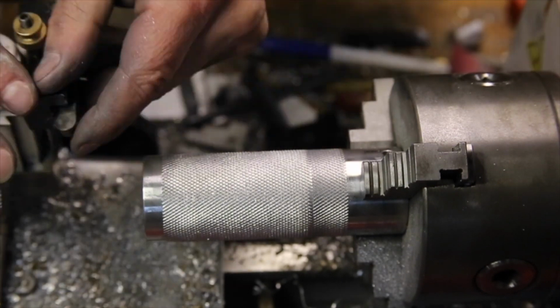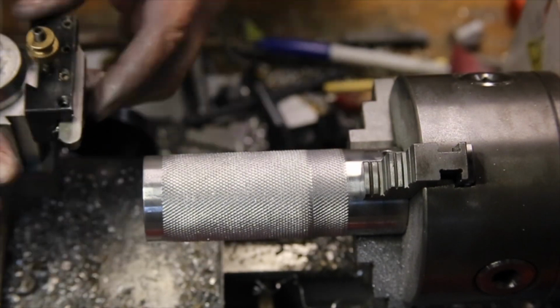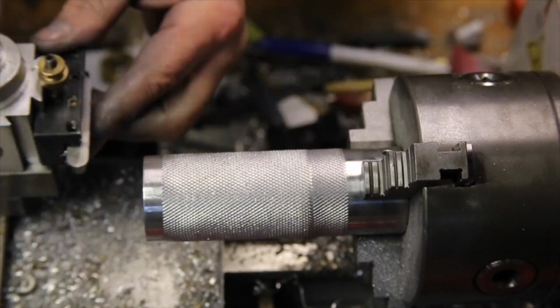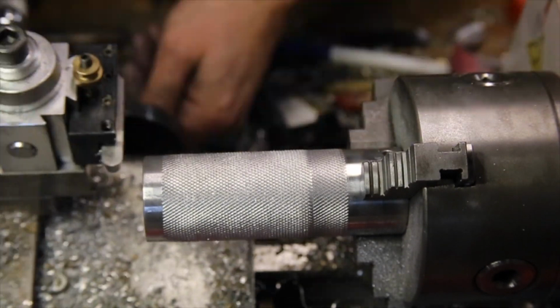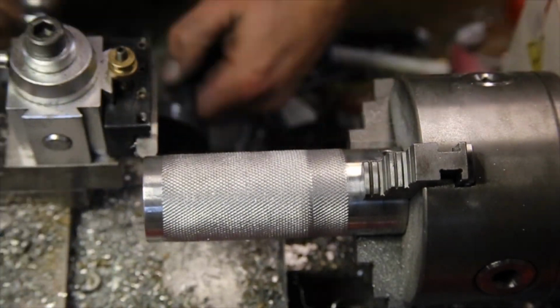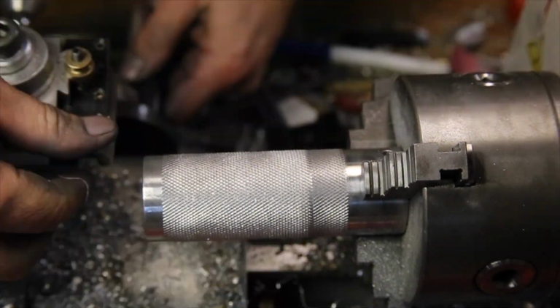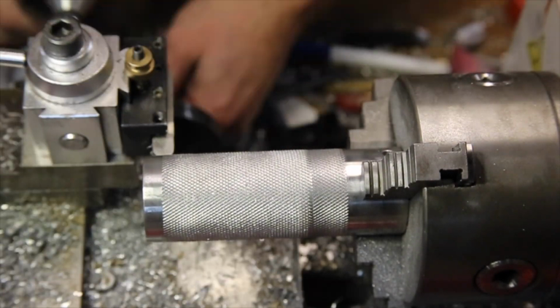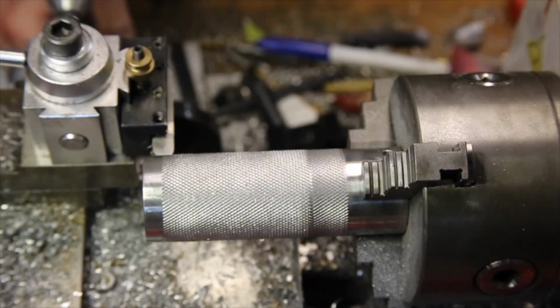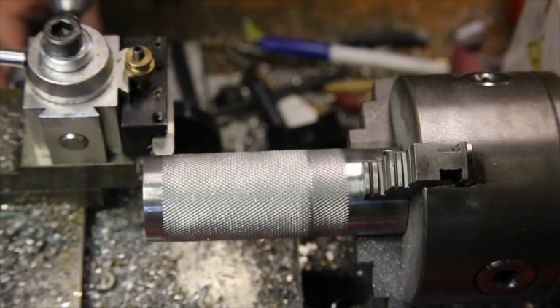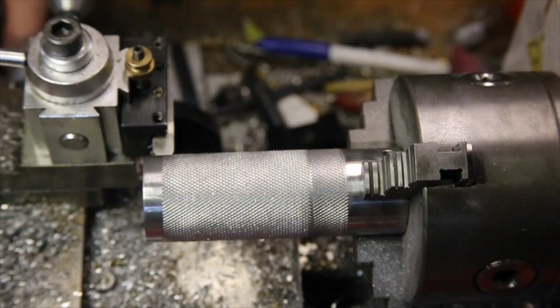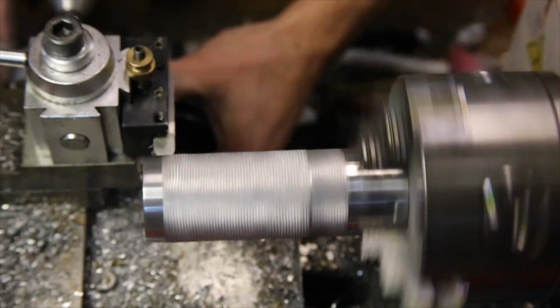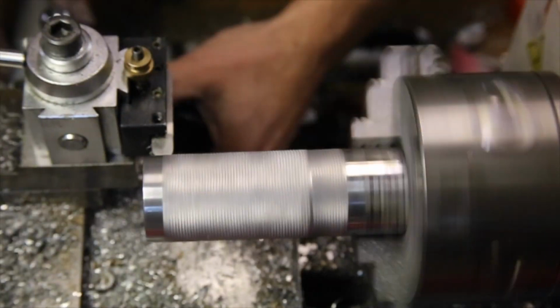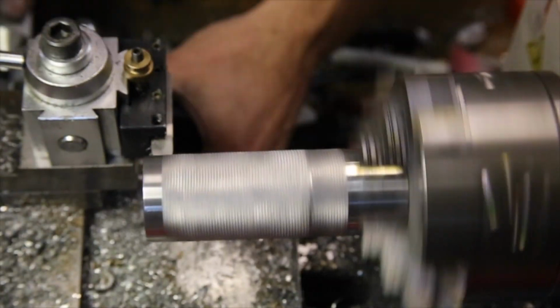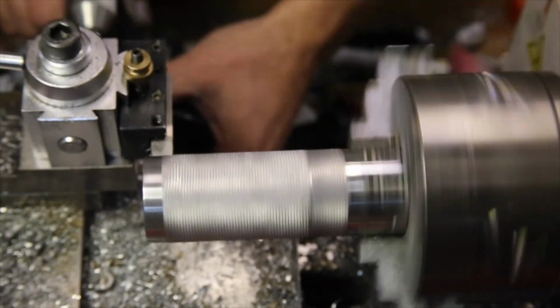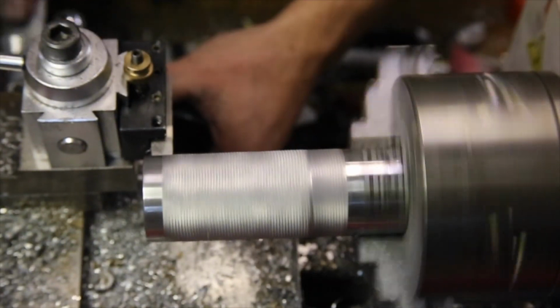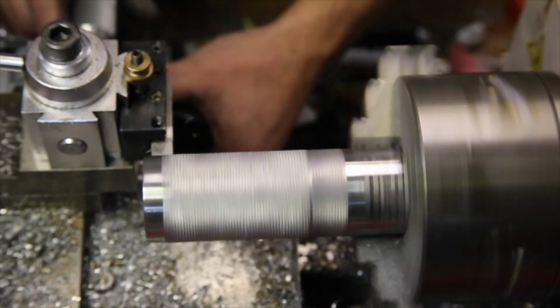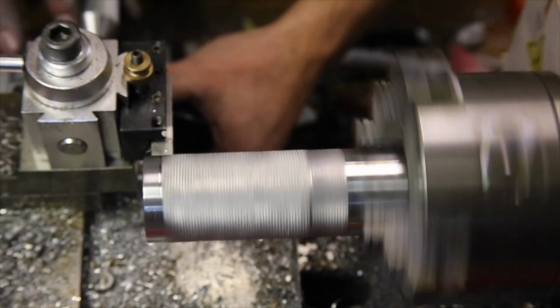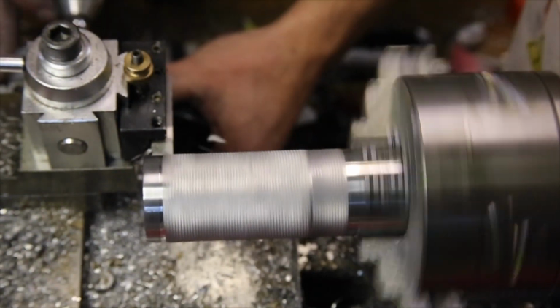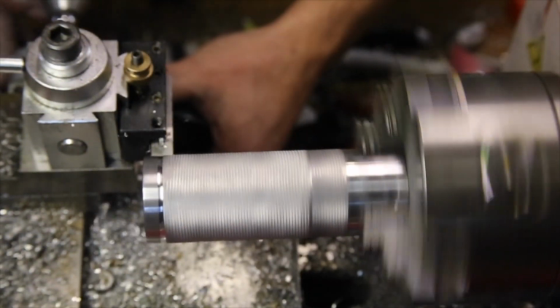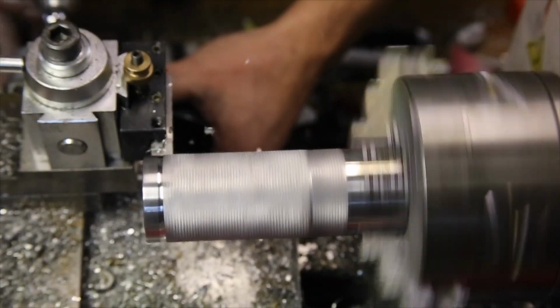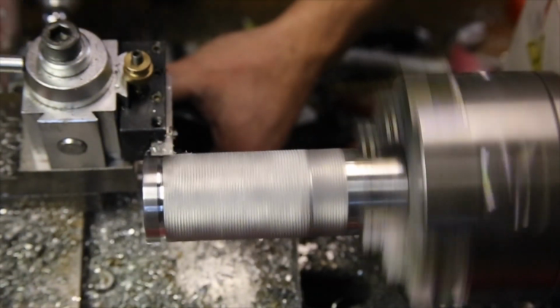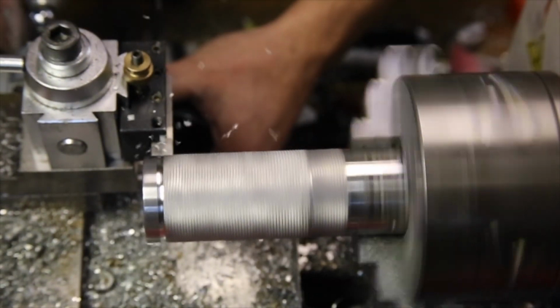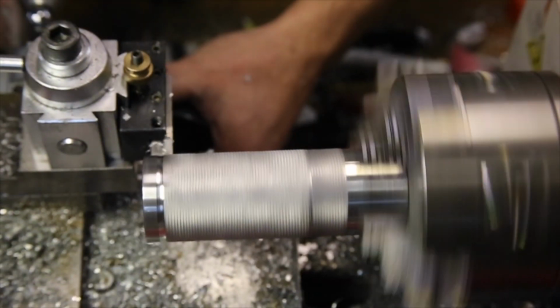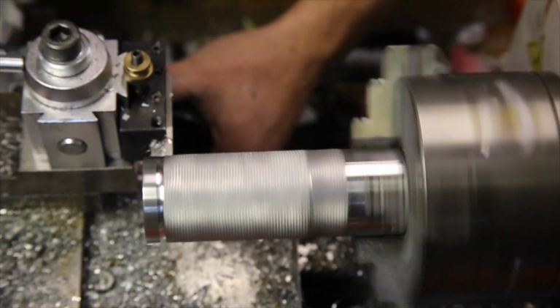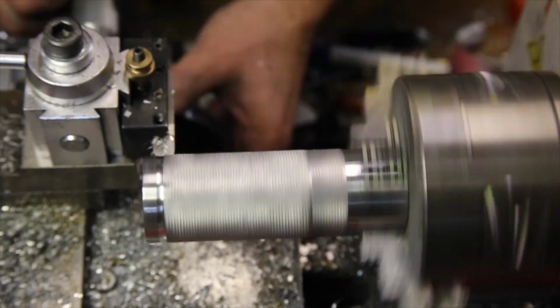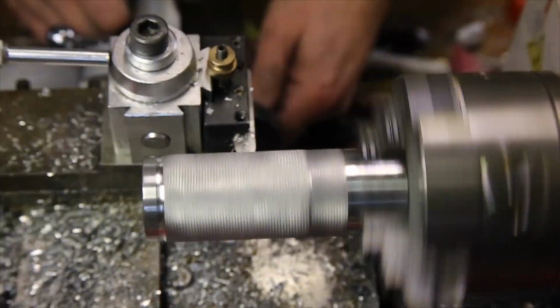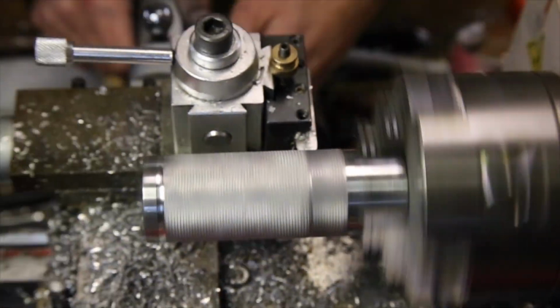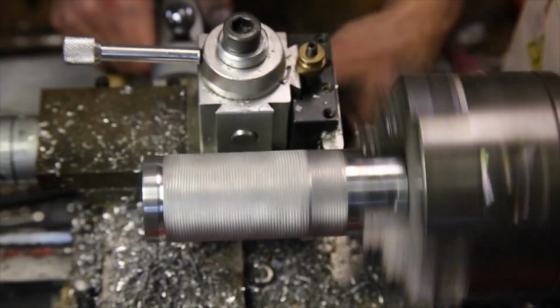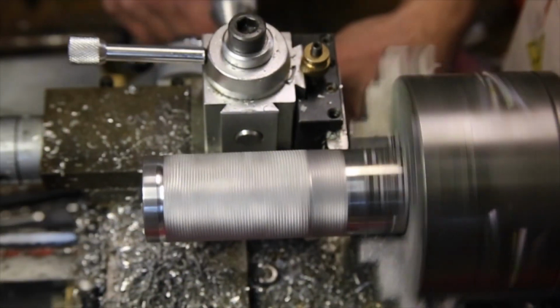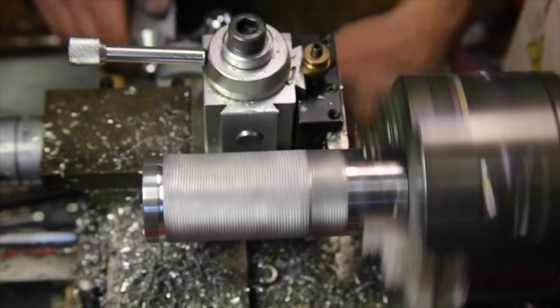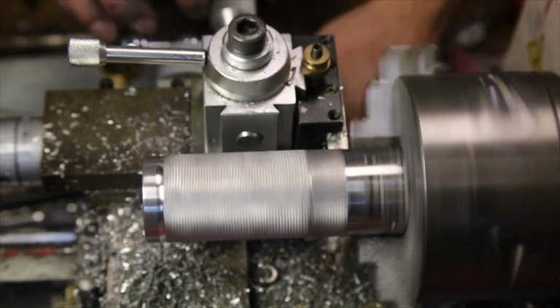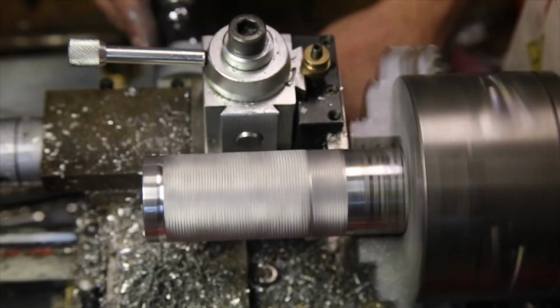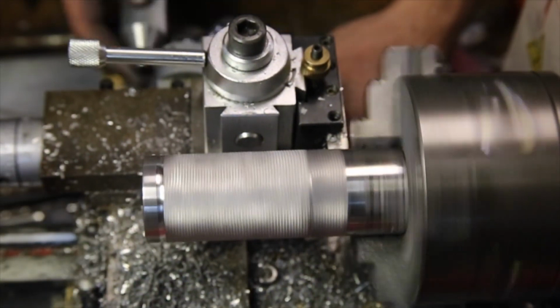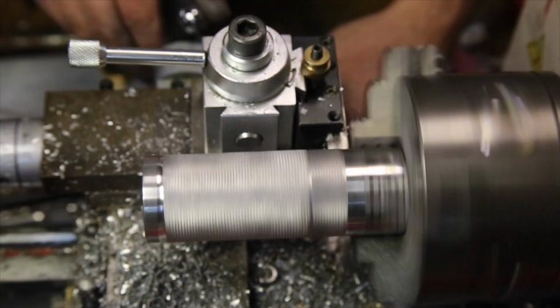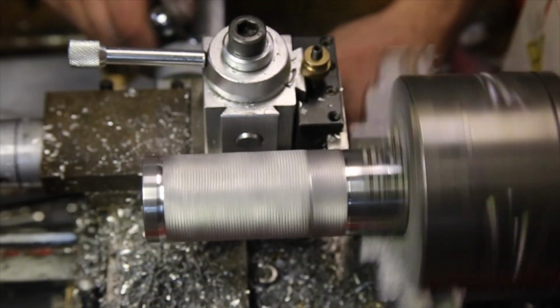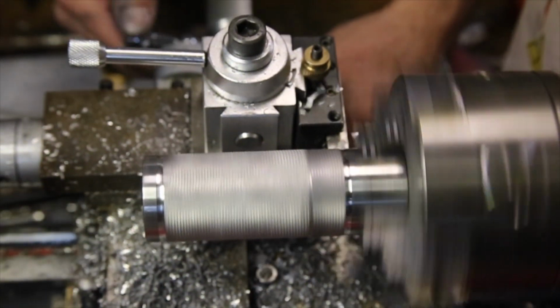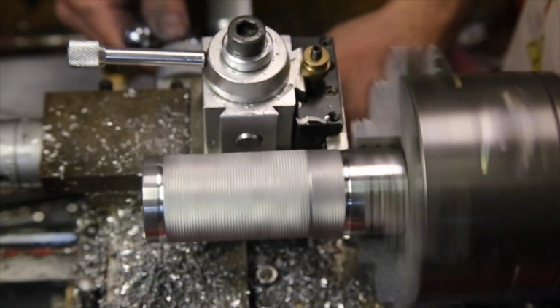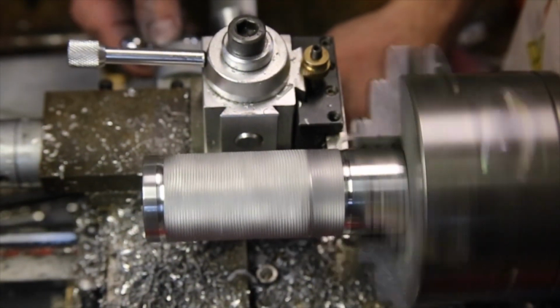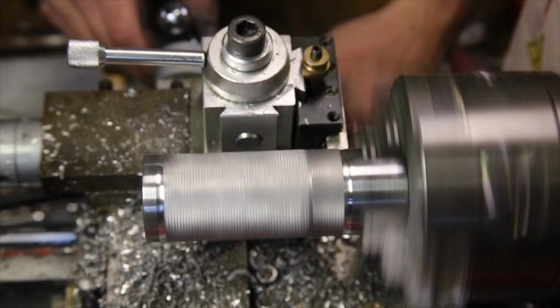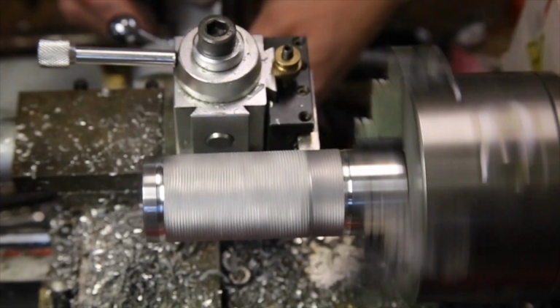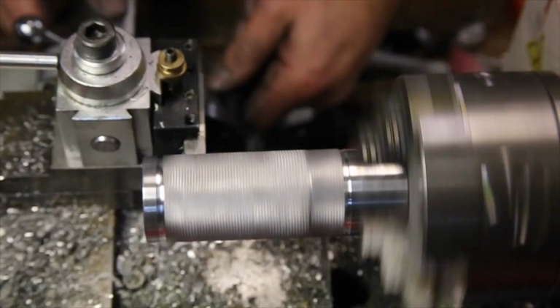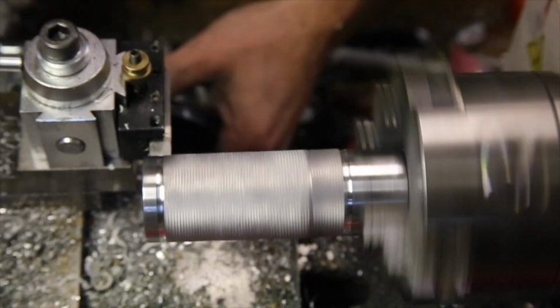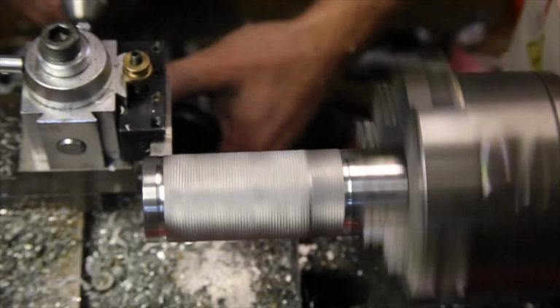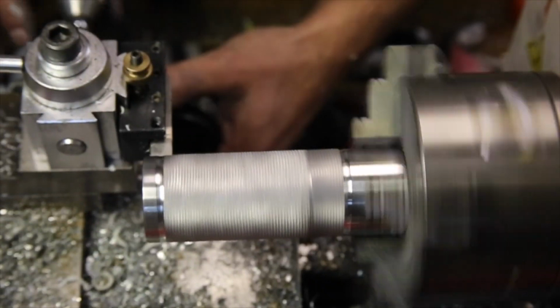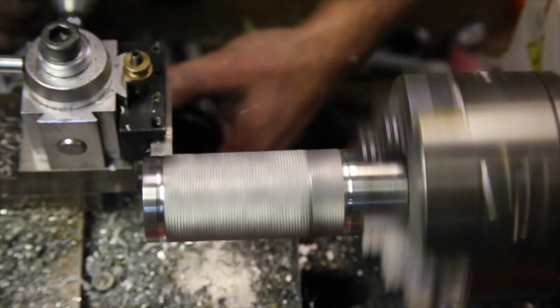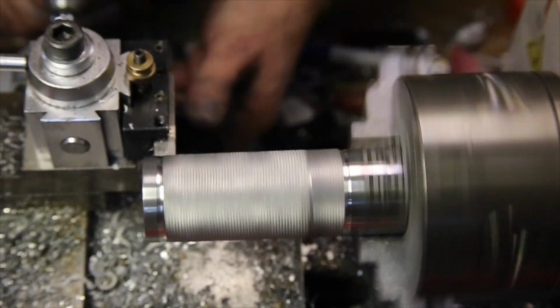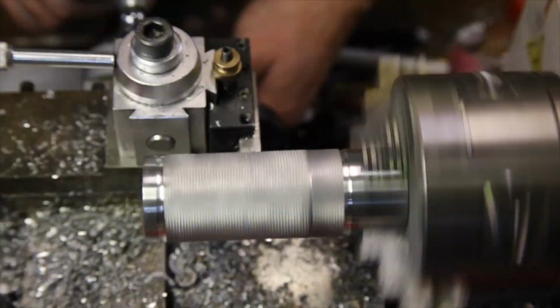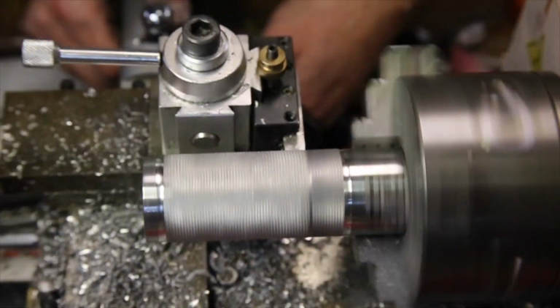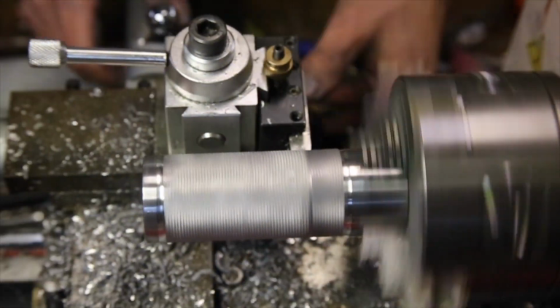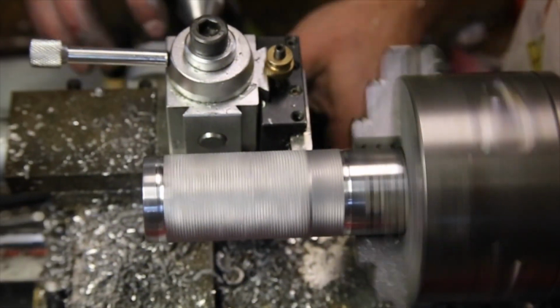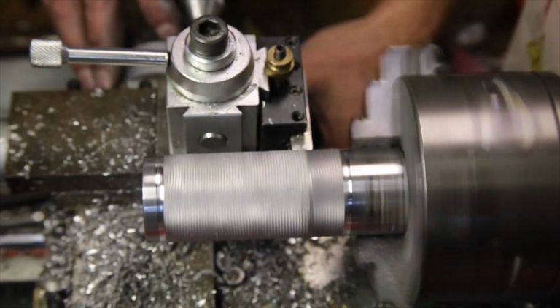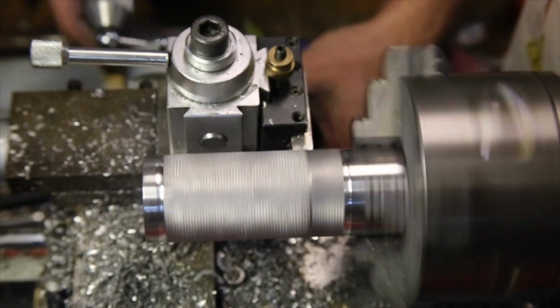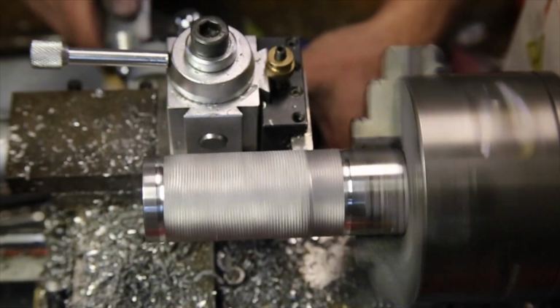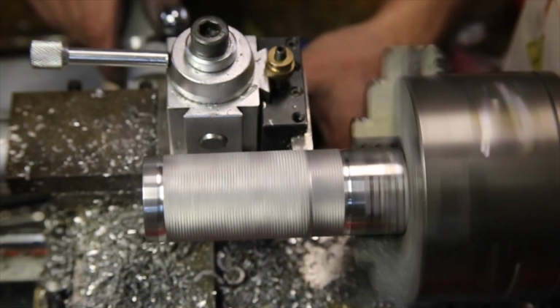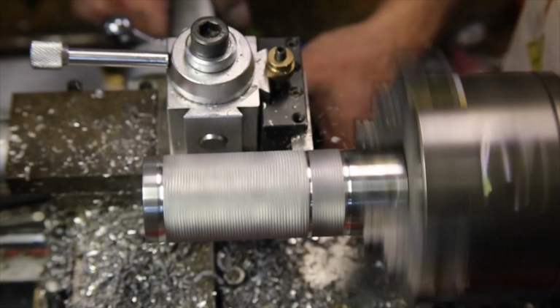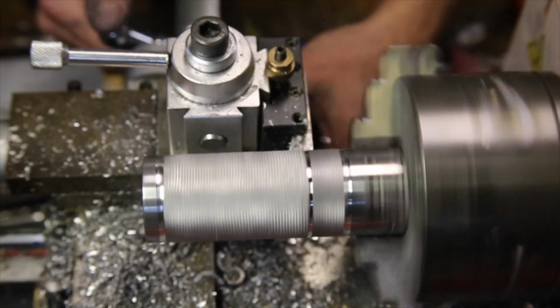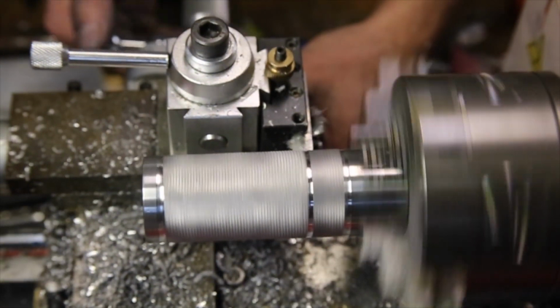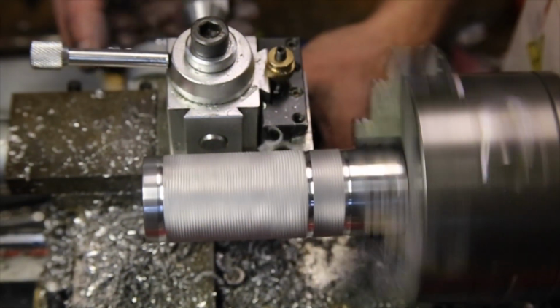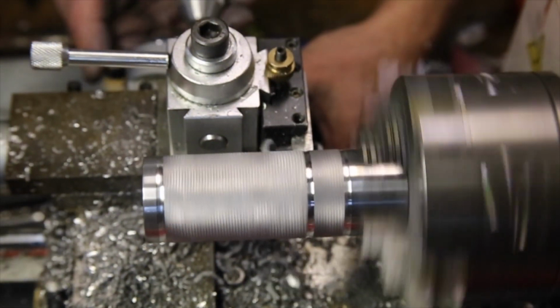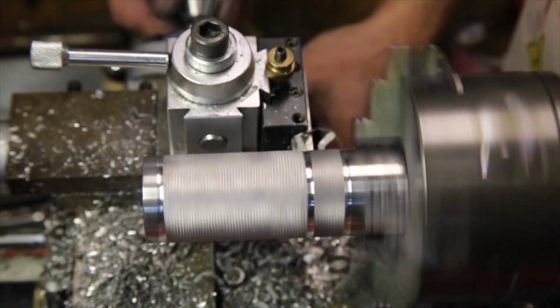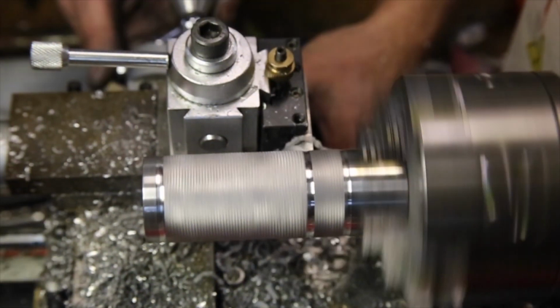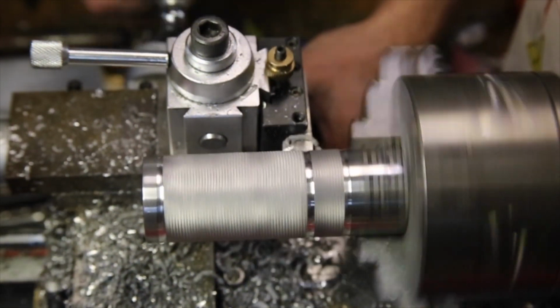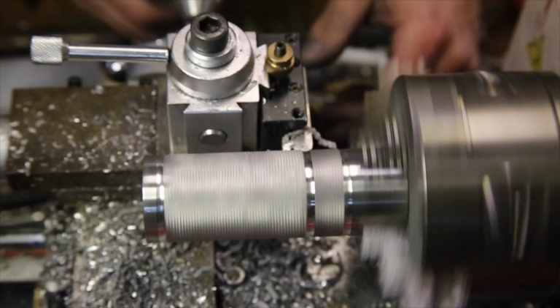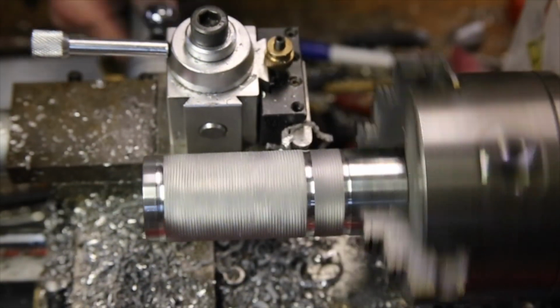I also added a few decorative grooves to the knurling to both add some interest and clean up the spots where I started and stopped the knurling tool.